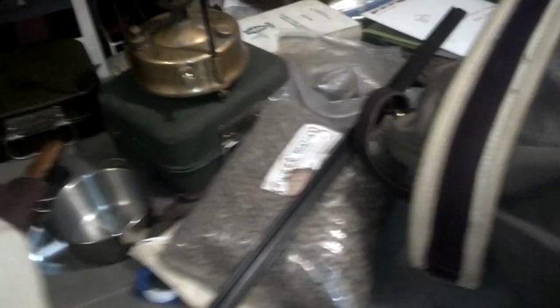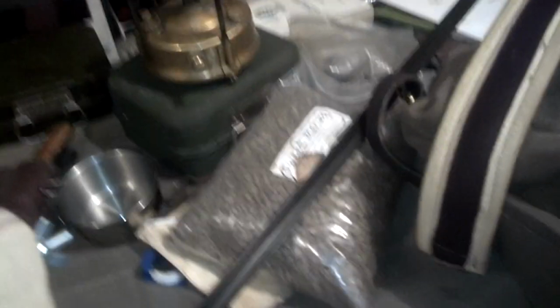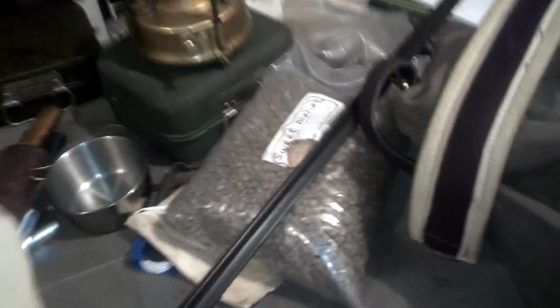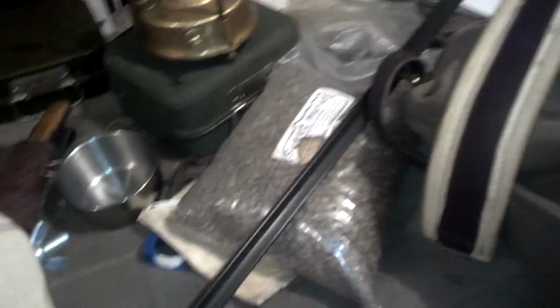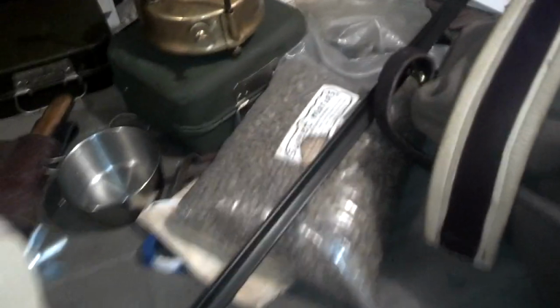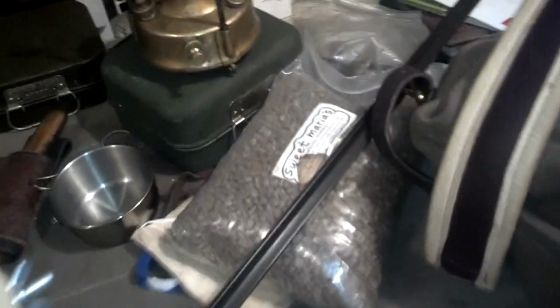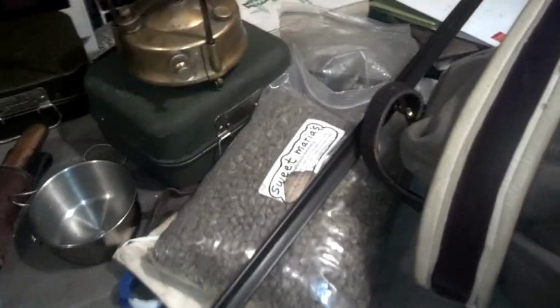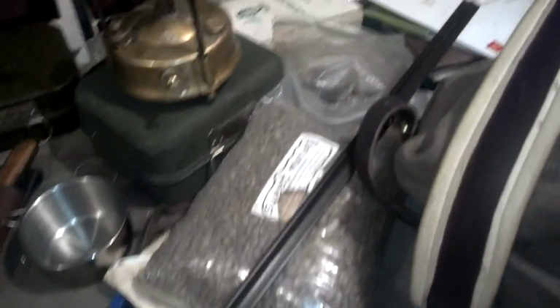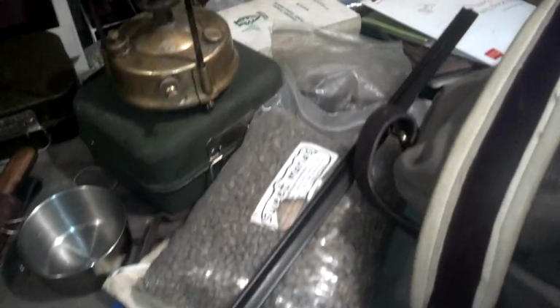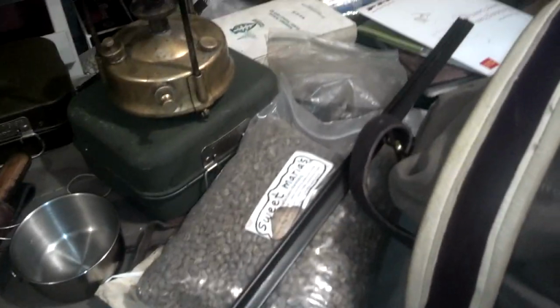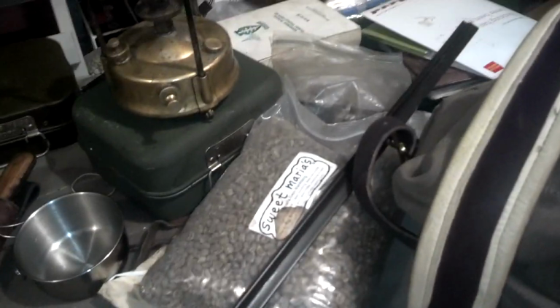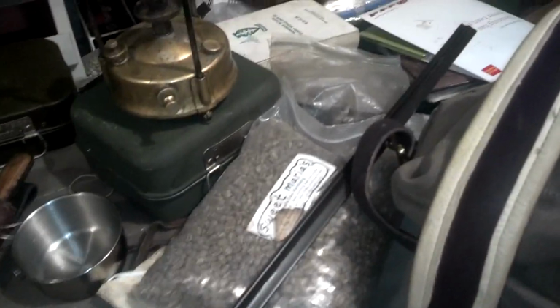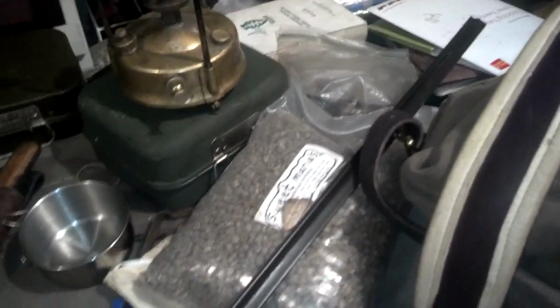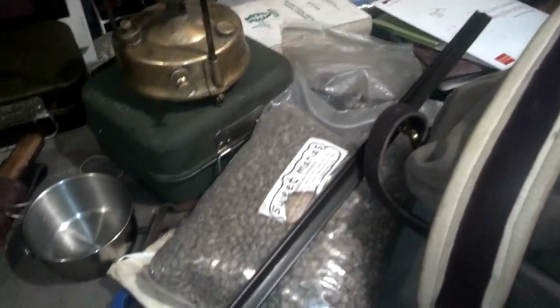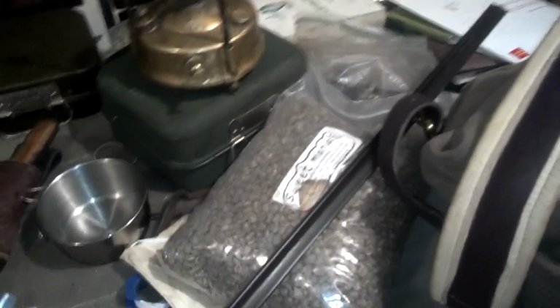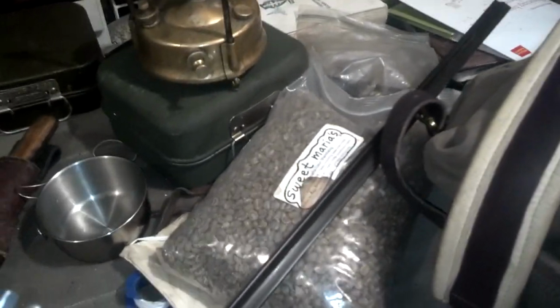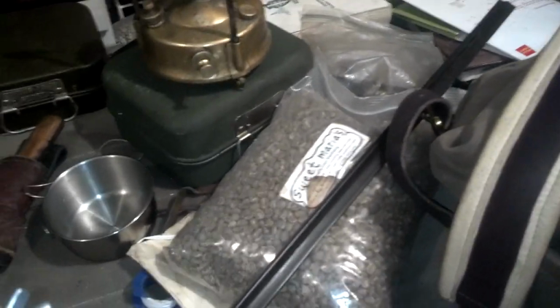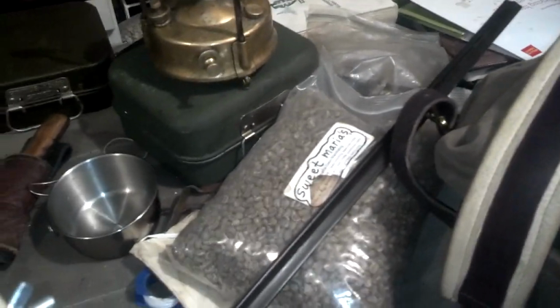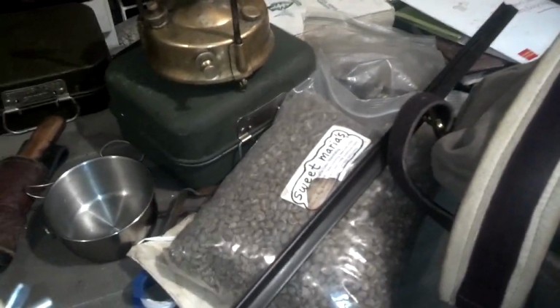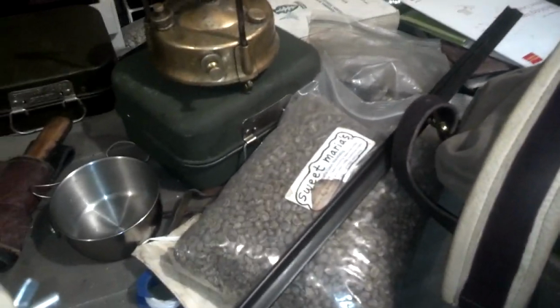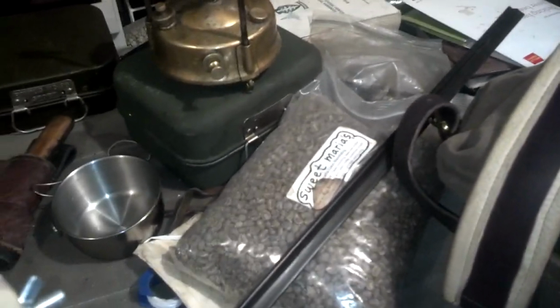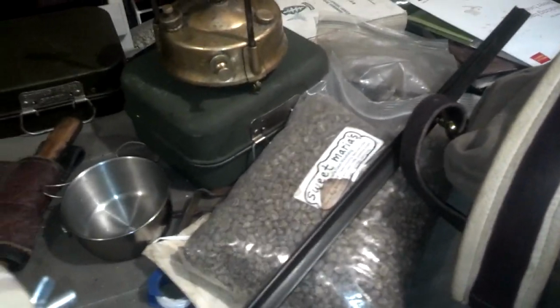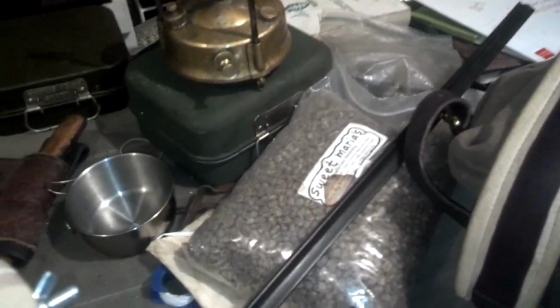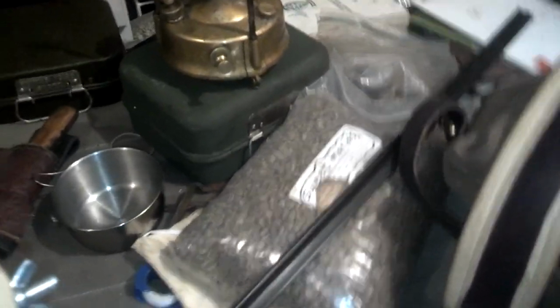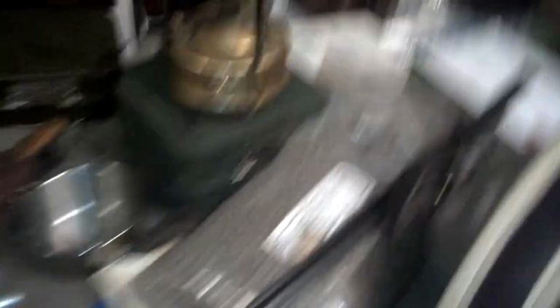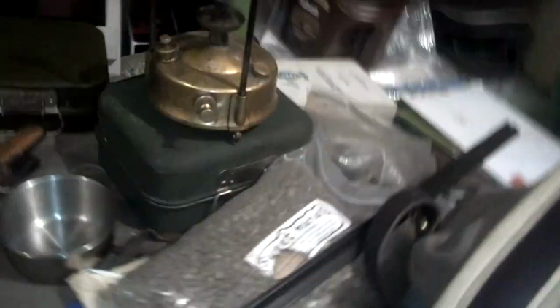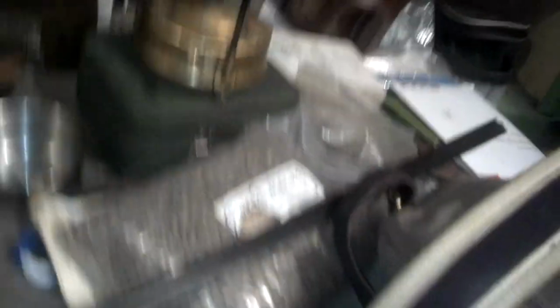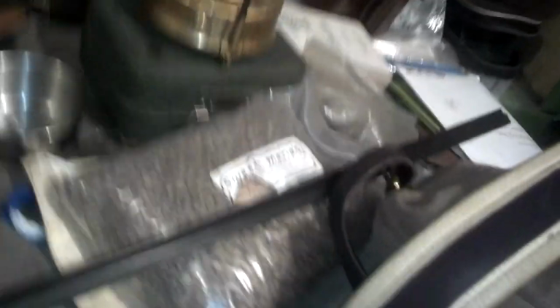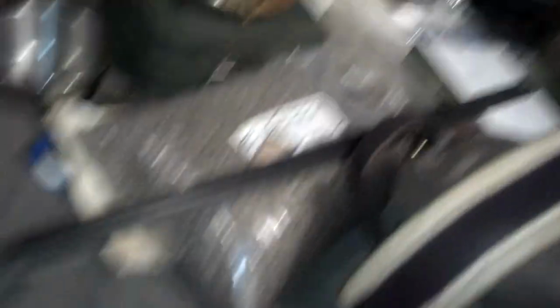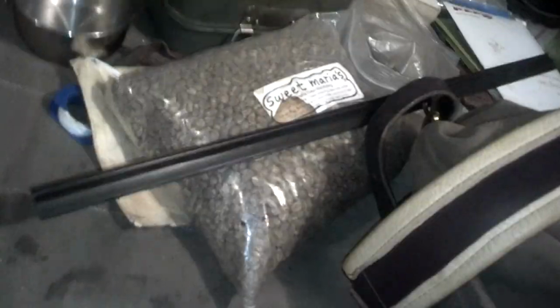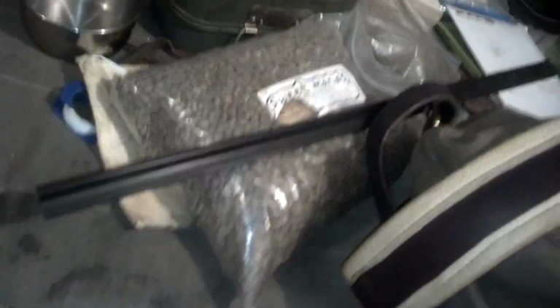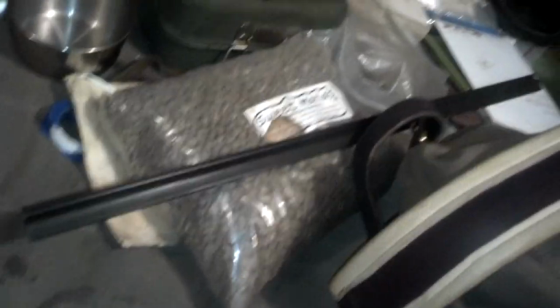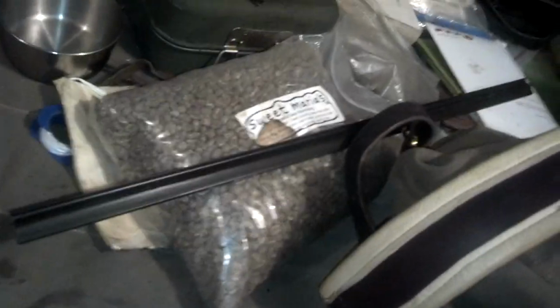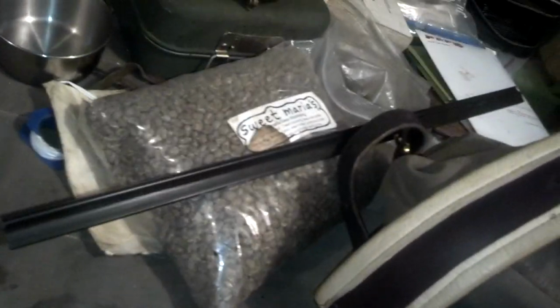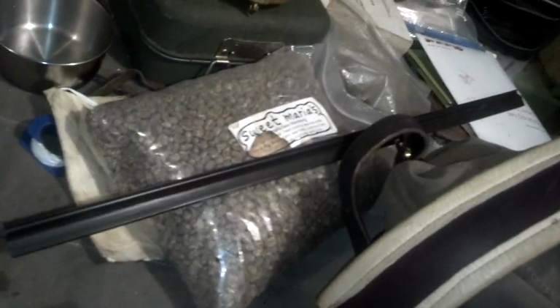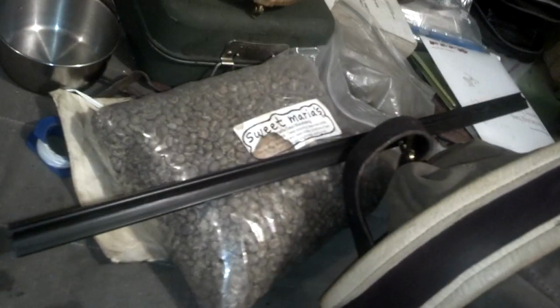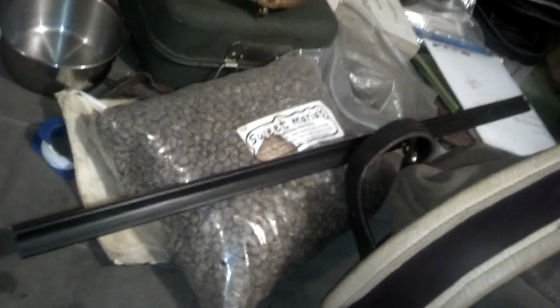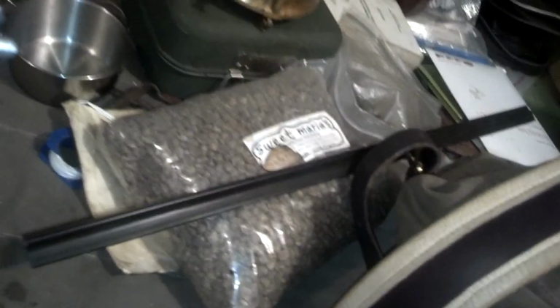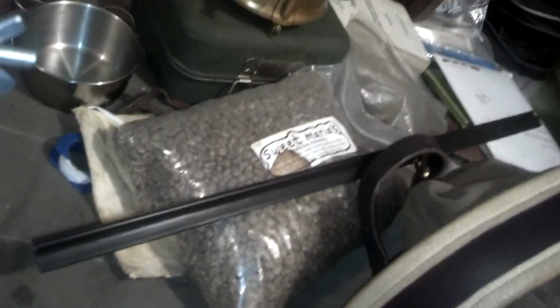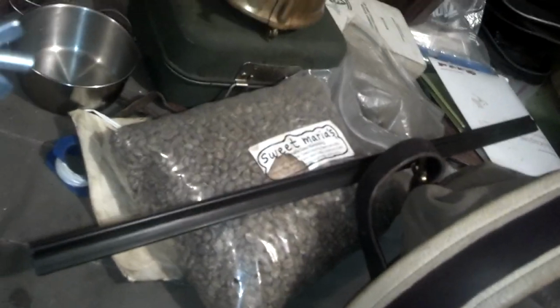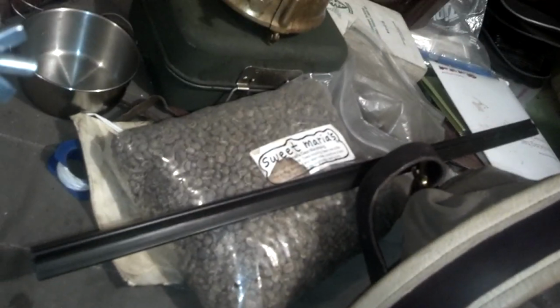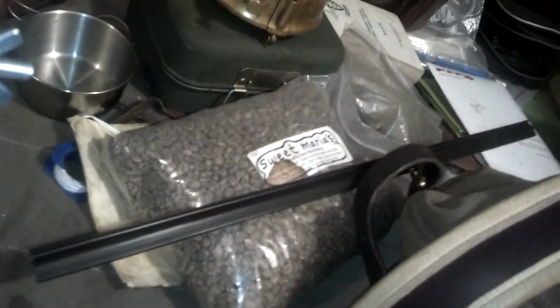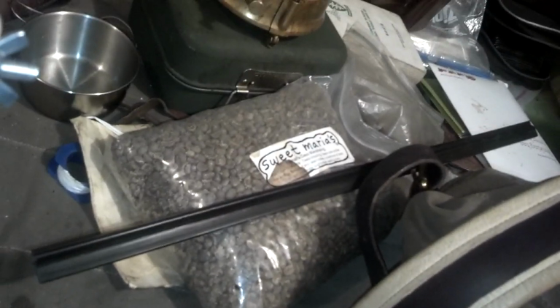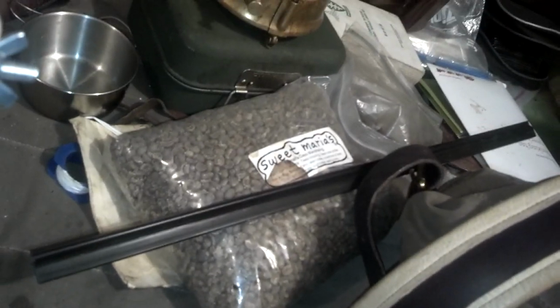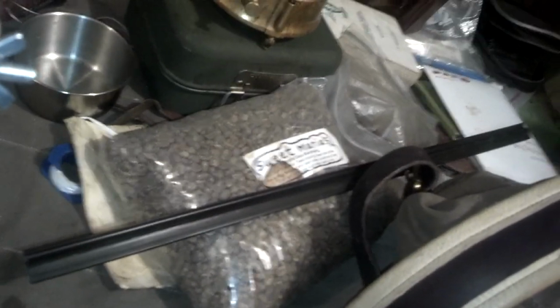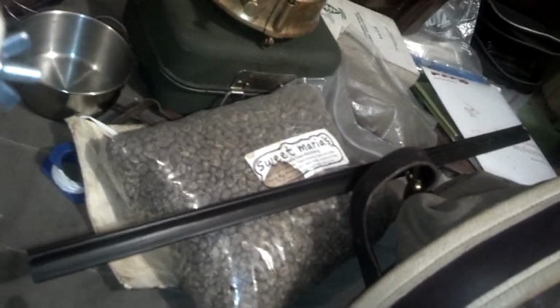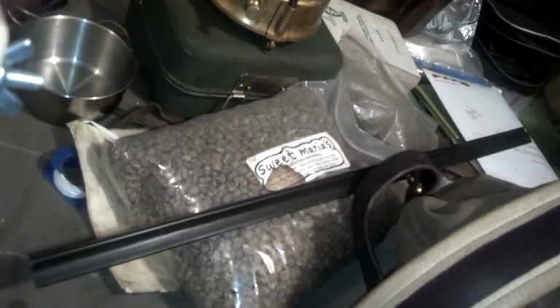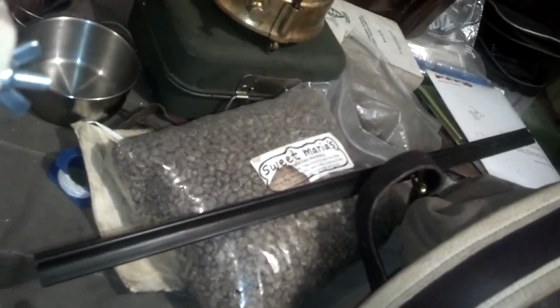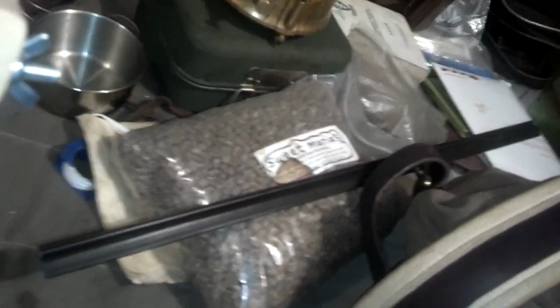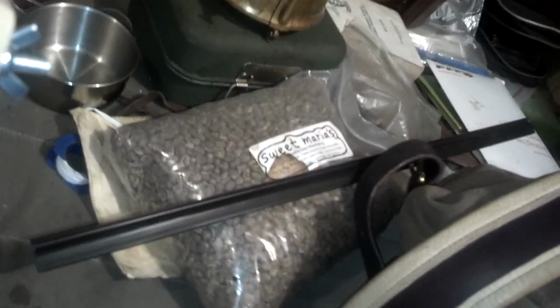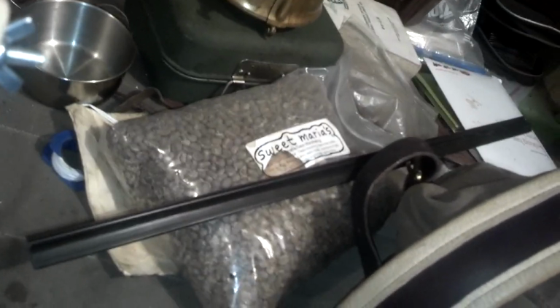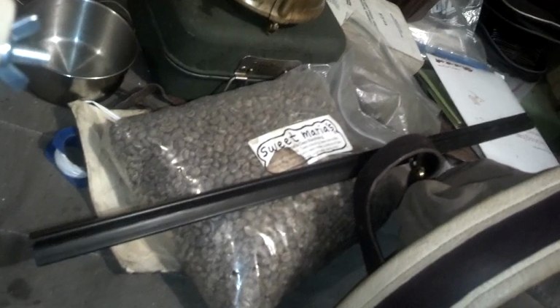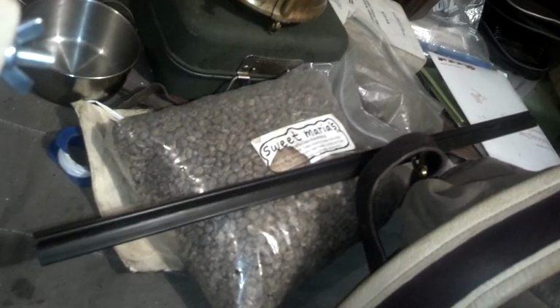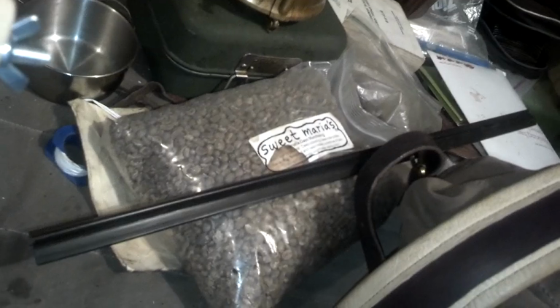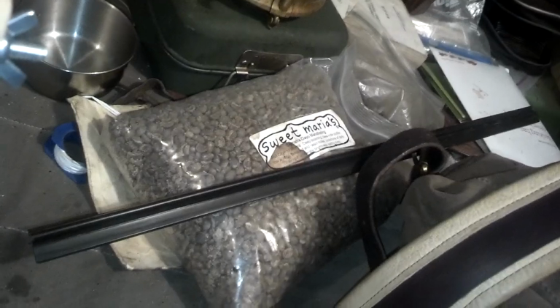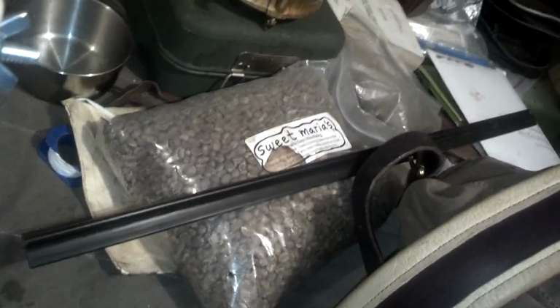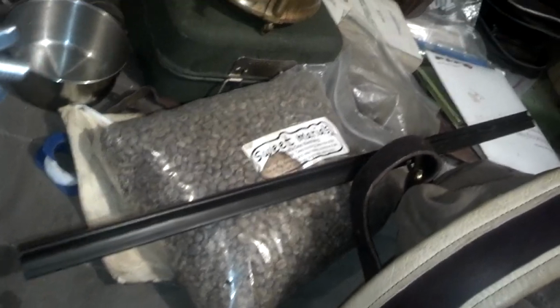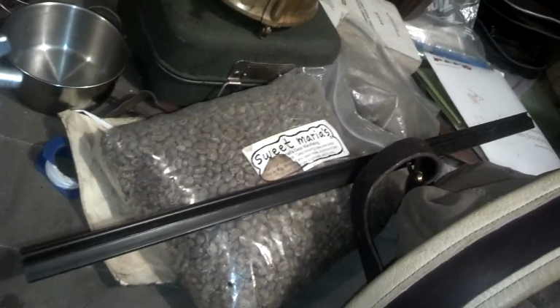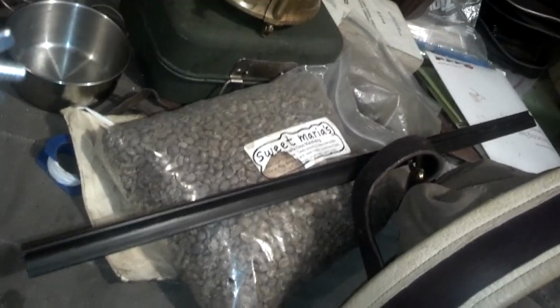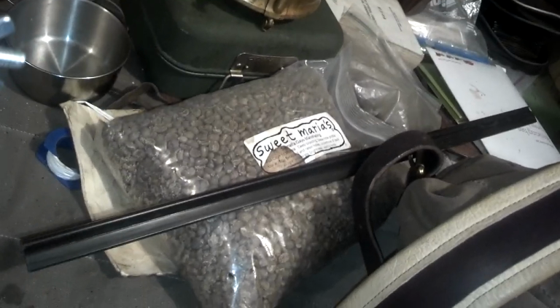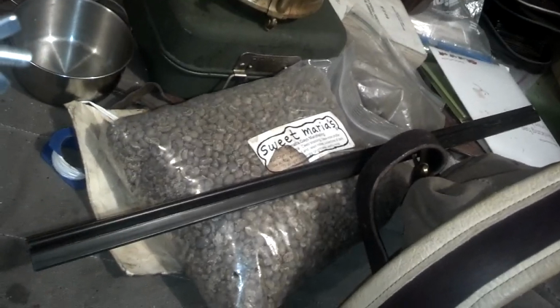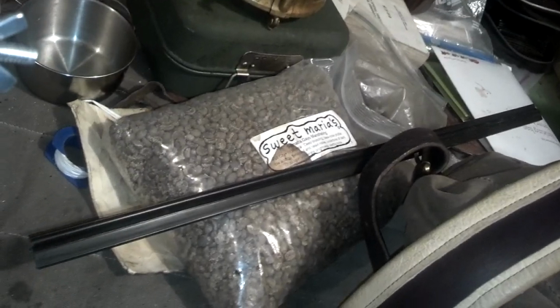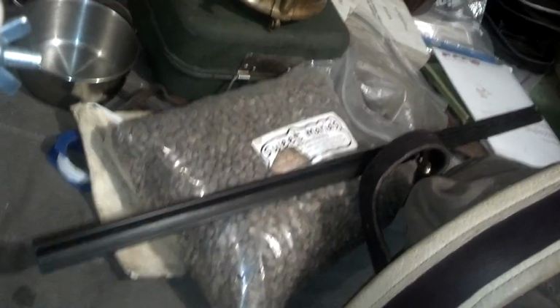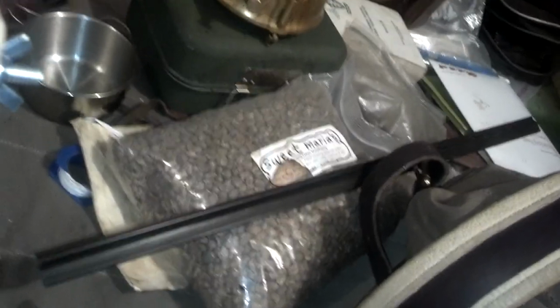On another note, for those who are interested, those are my coffee beans. They're green. I buy them from Sweet Maria's — the label is right there.